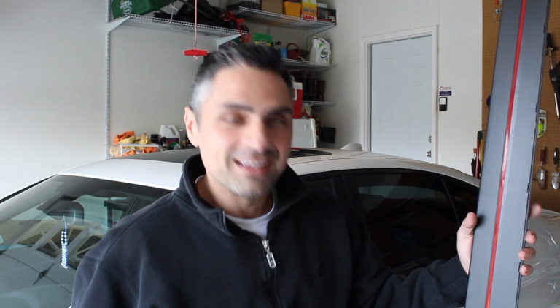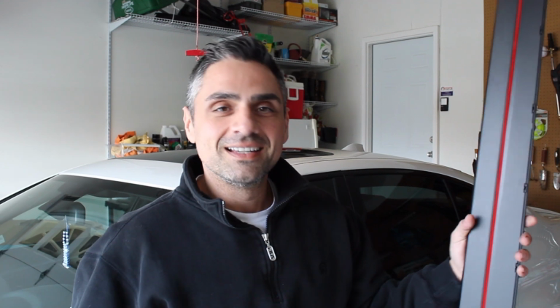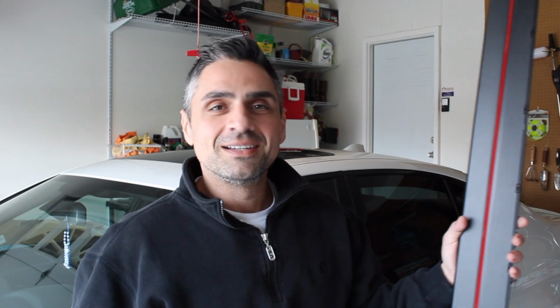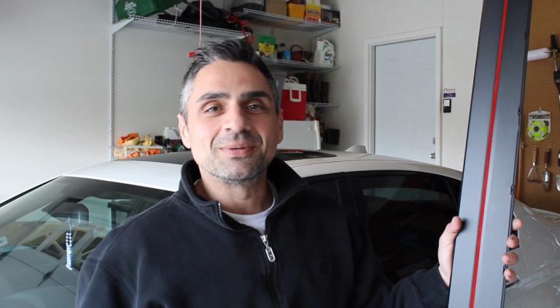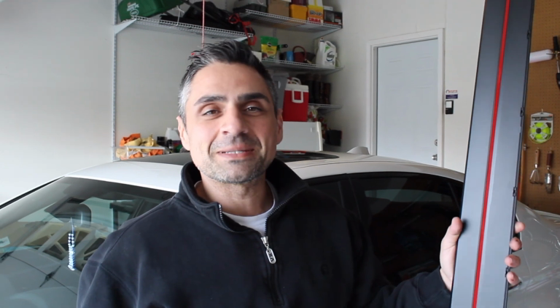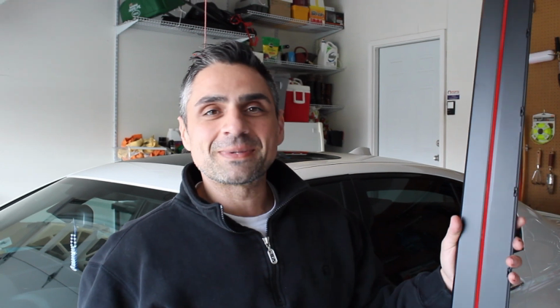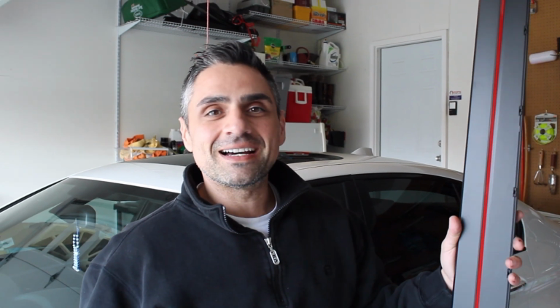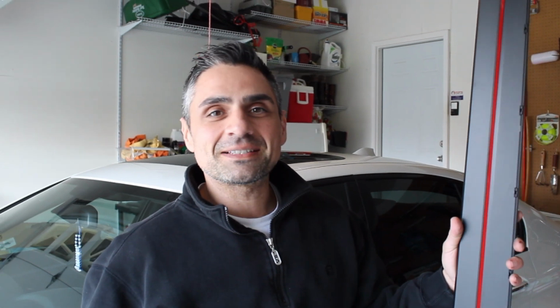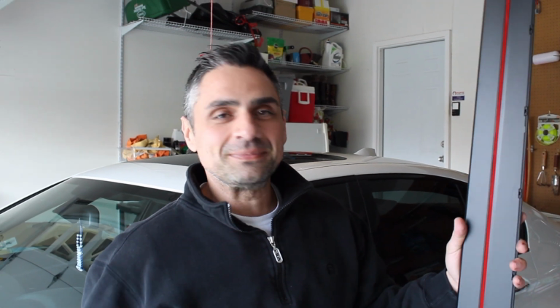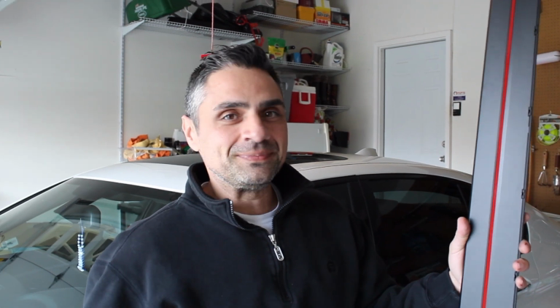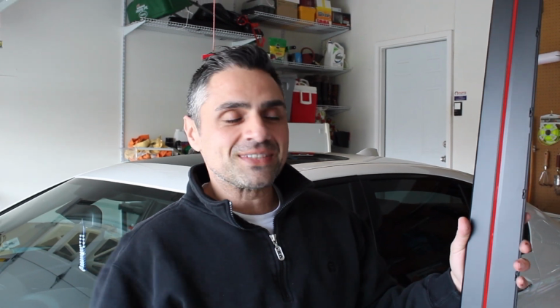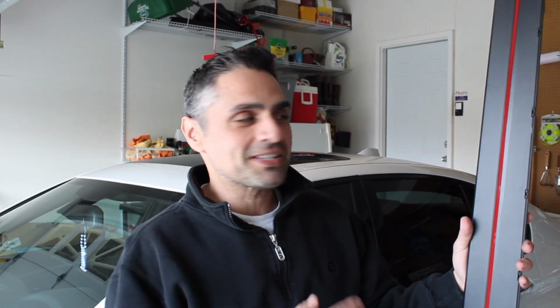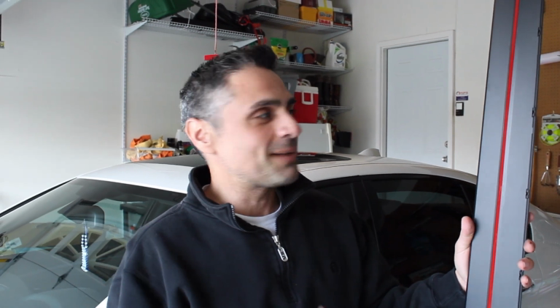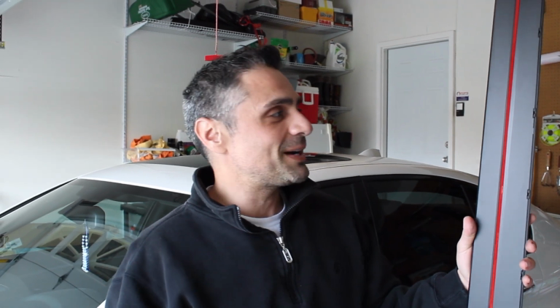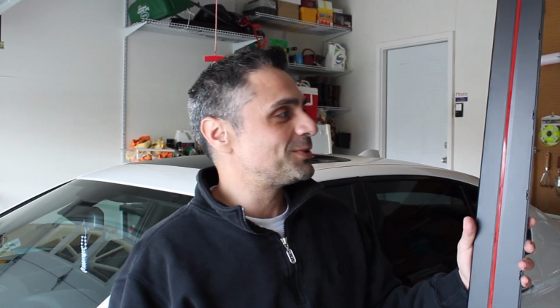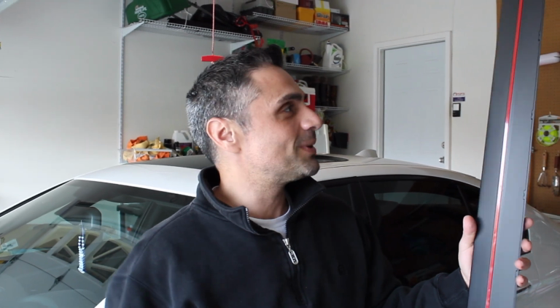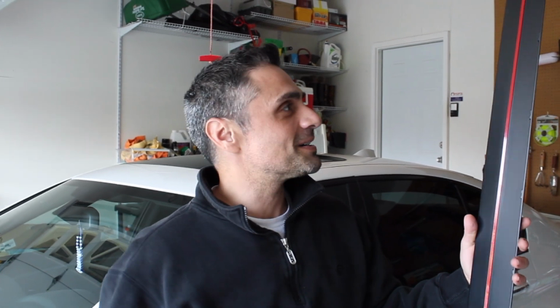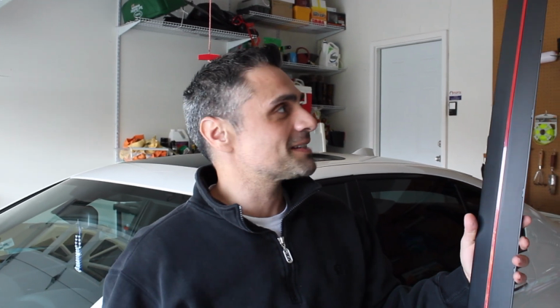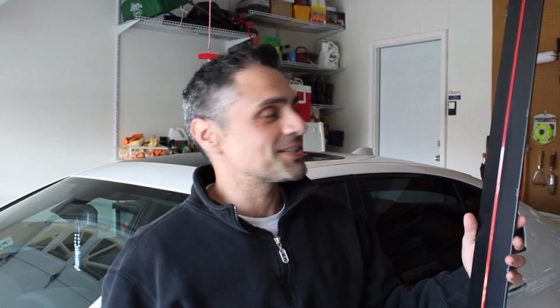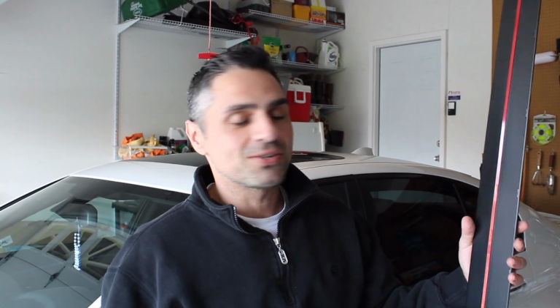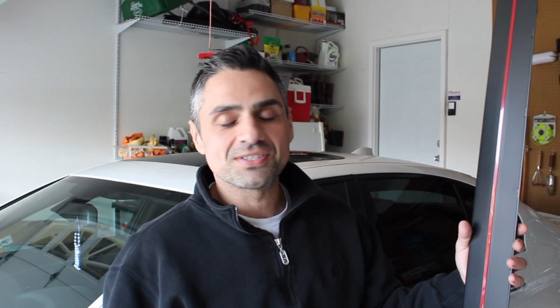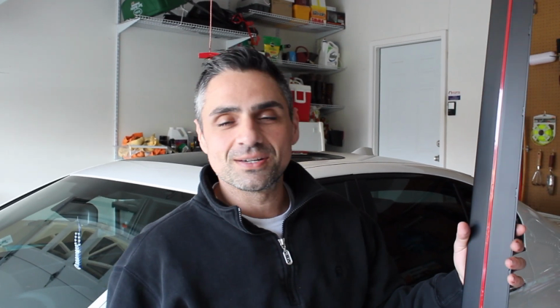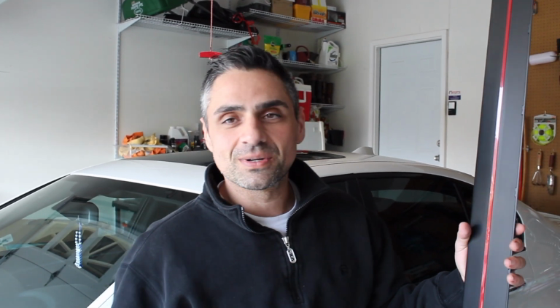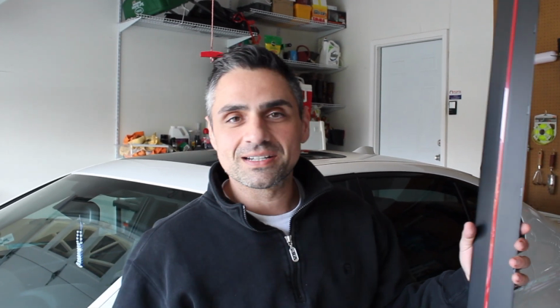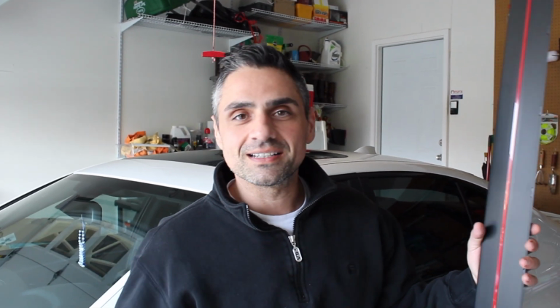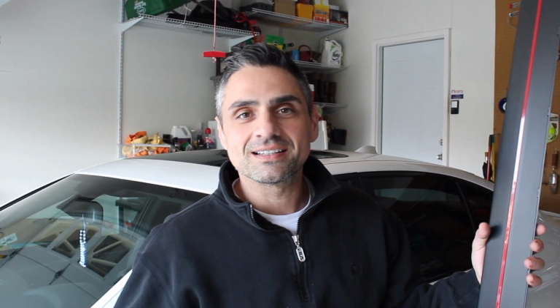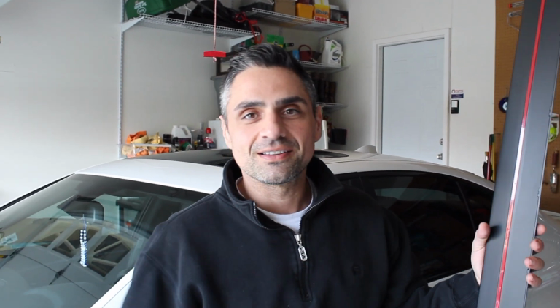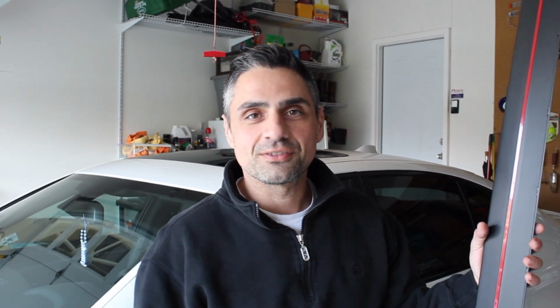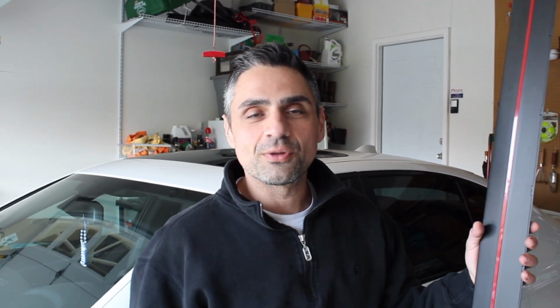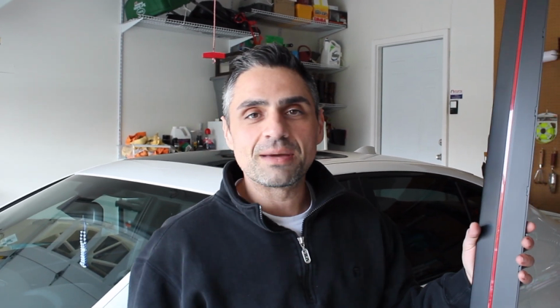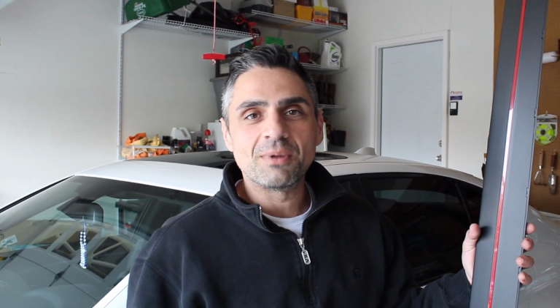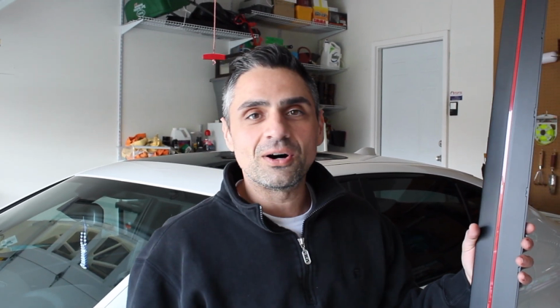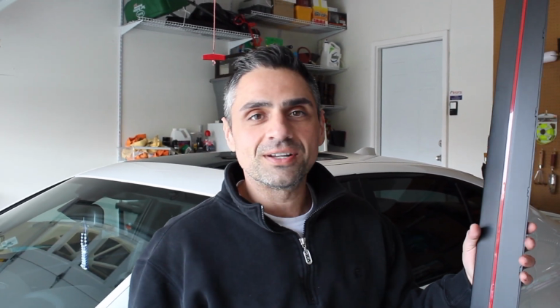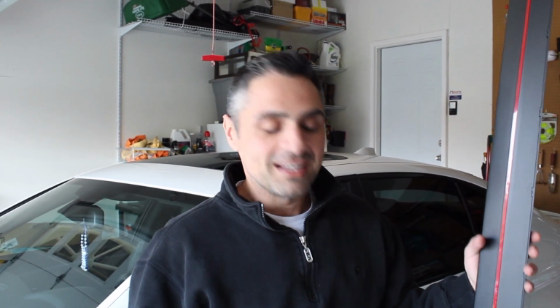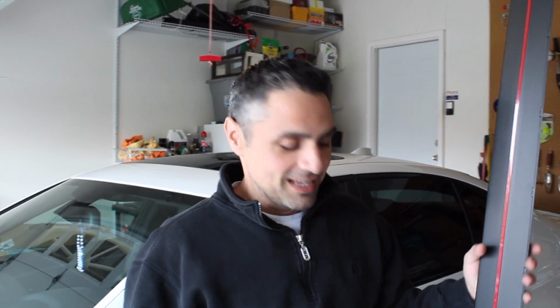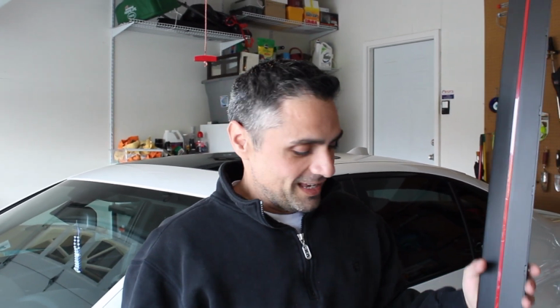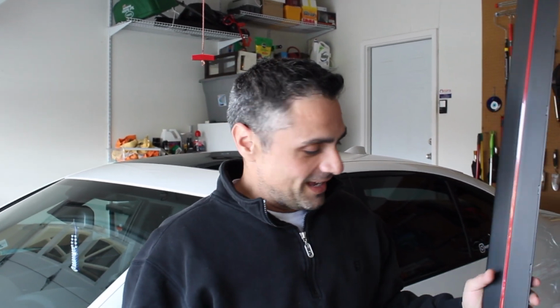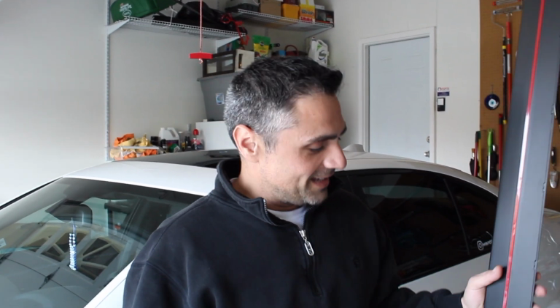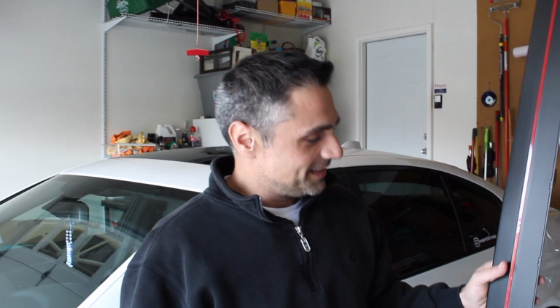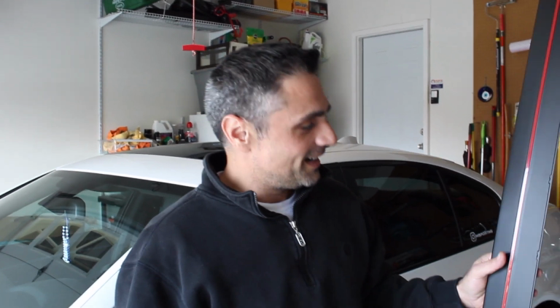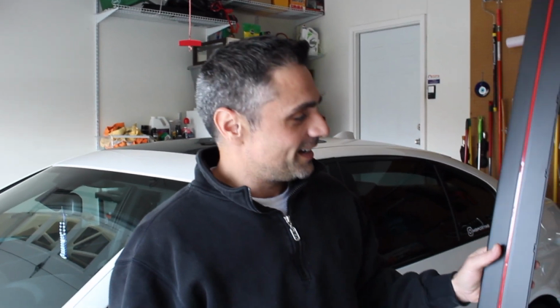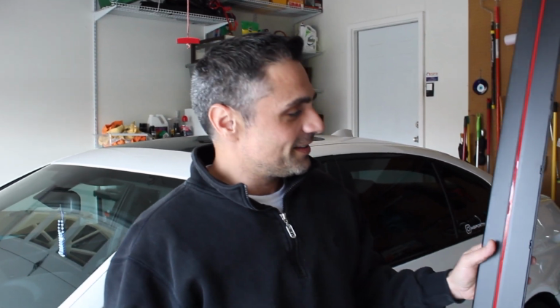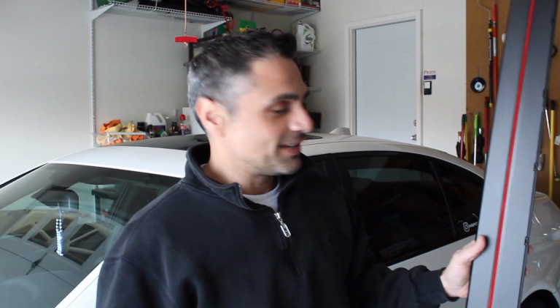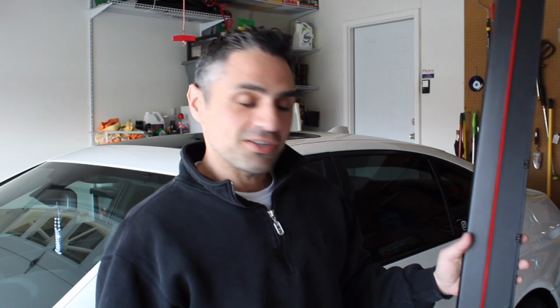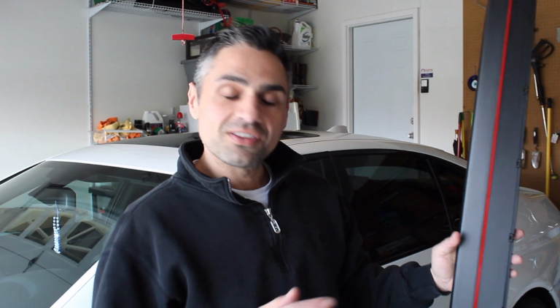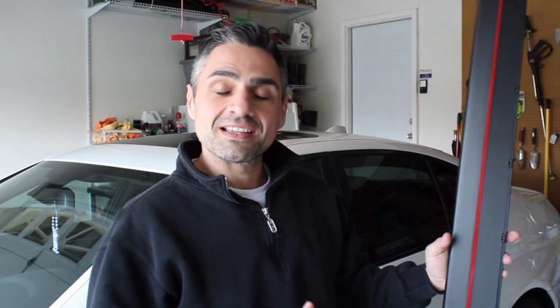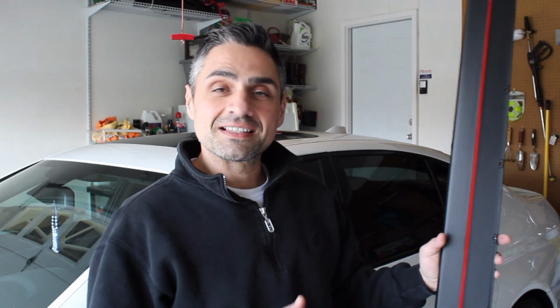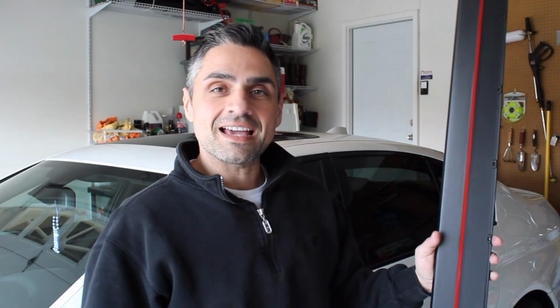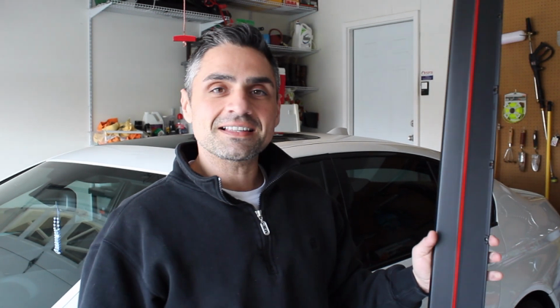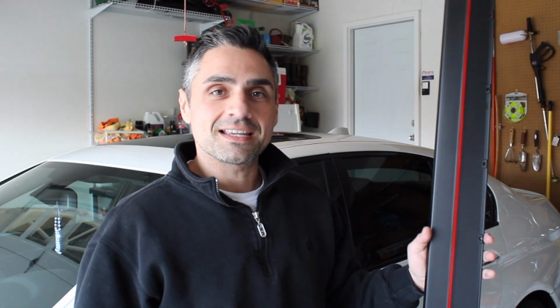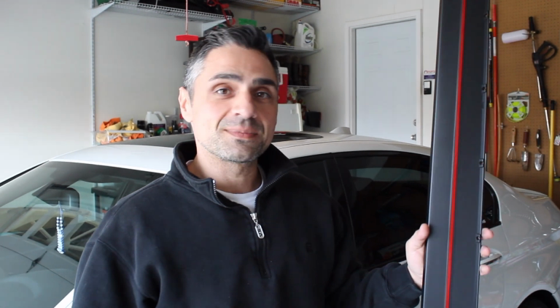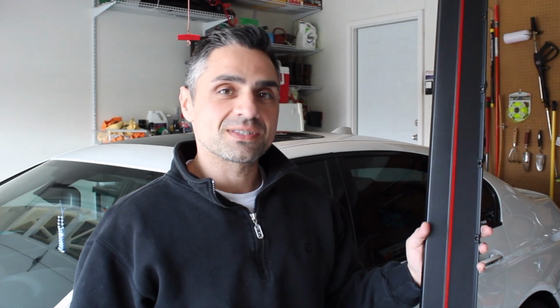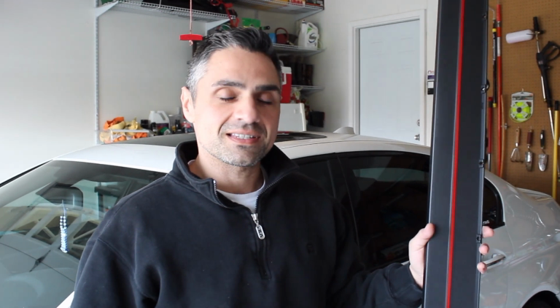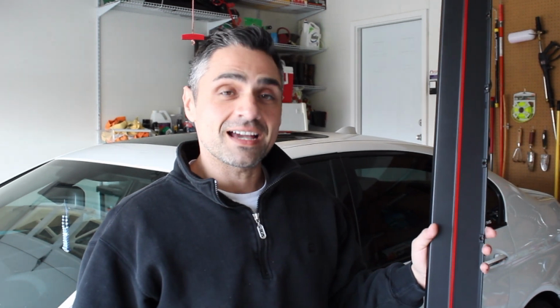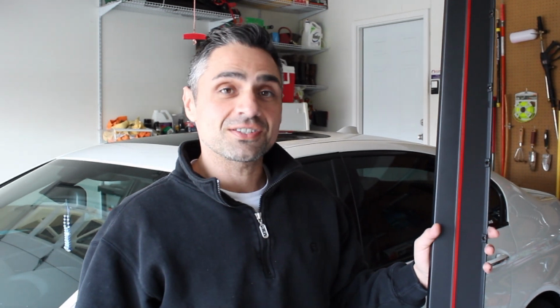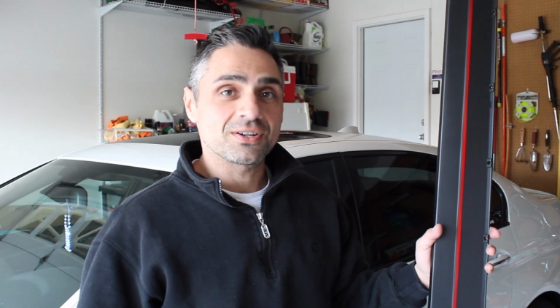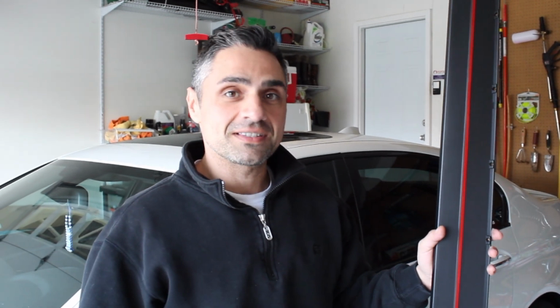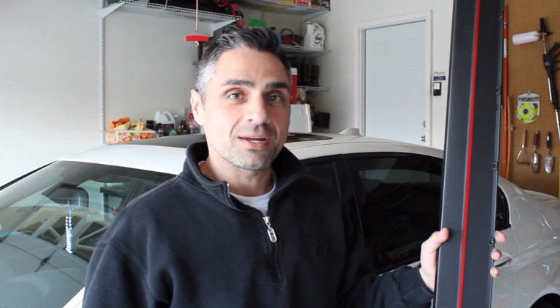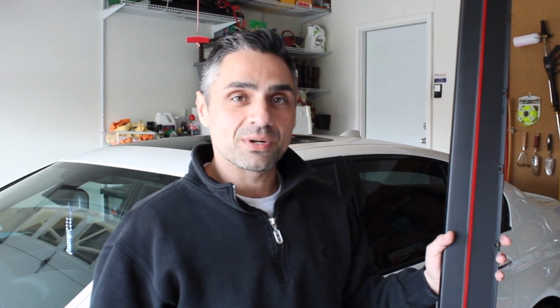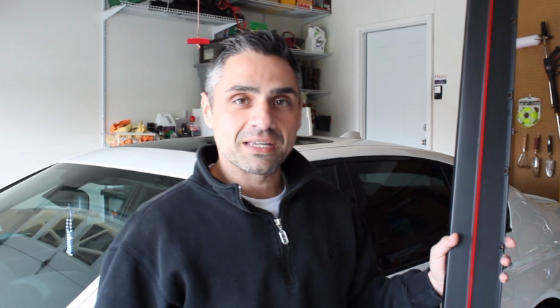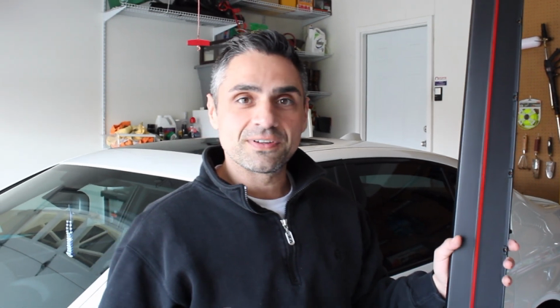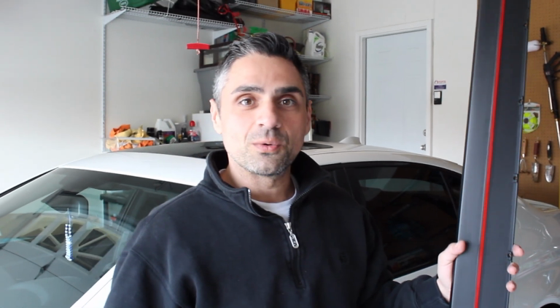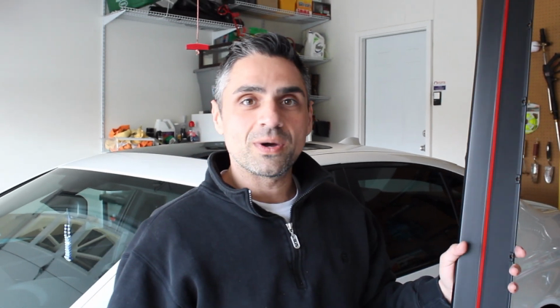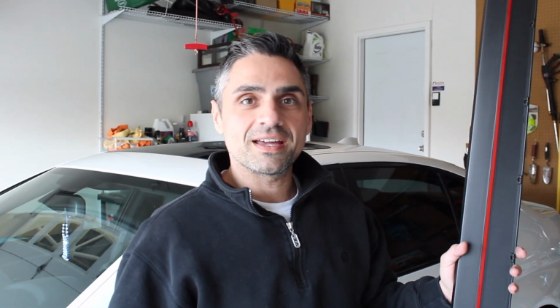What's up guys? Just got my new side skirts in. We're going to throw them on, and these are the exact same side skirts that we're giving away.